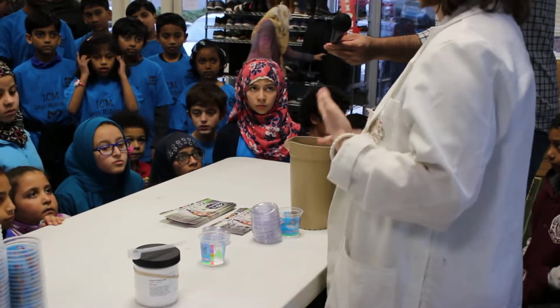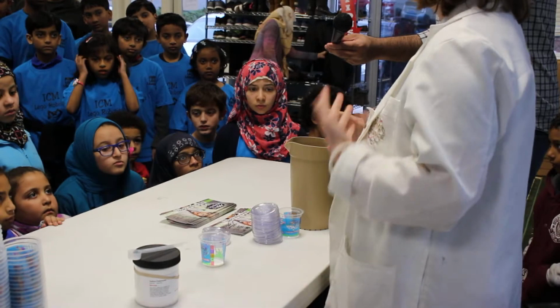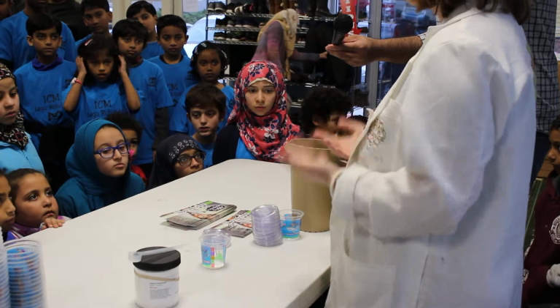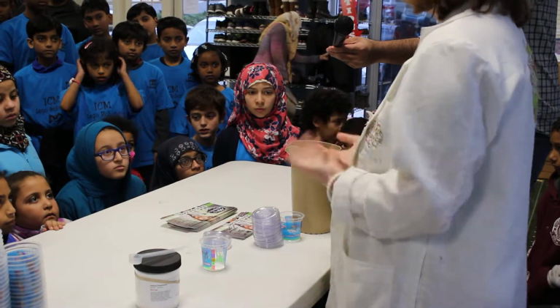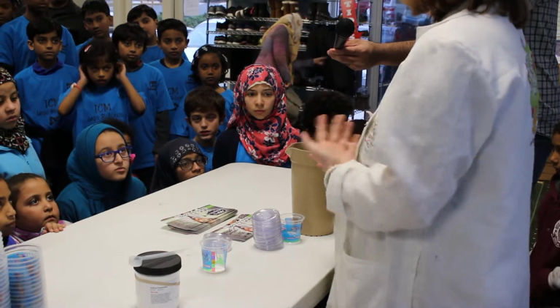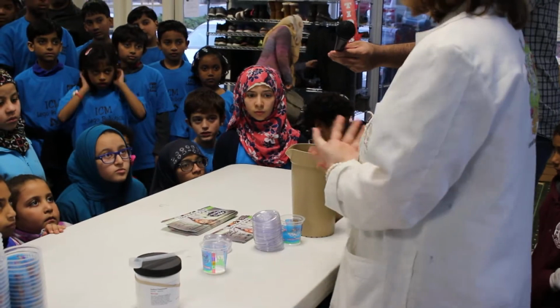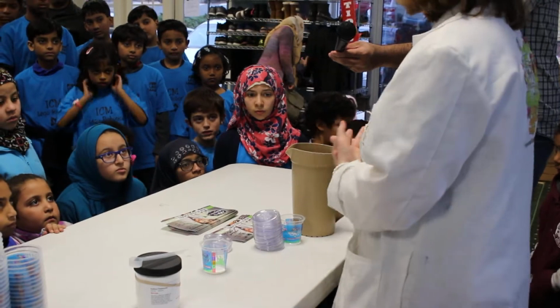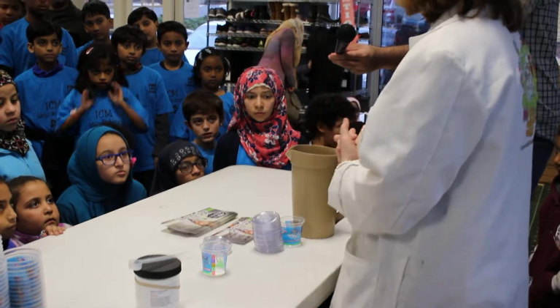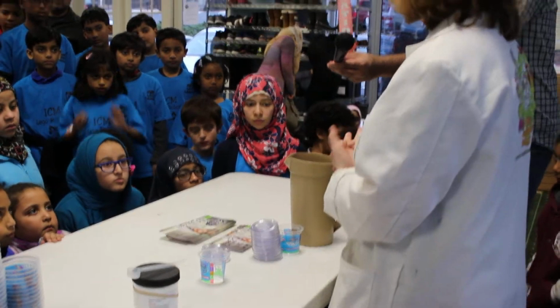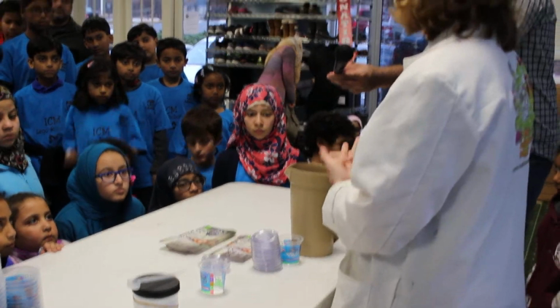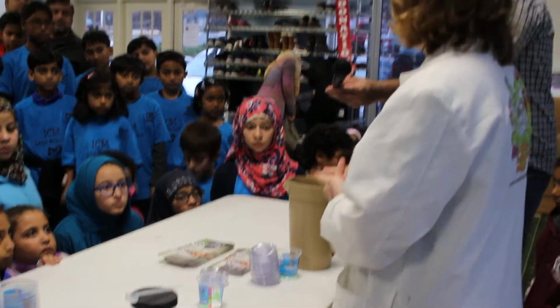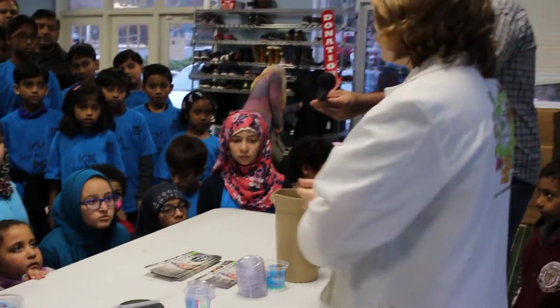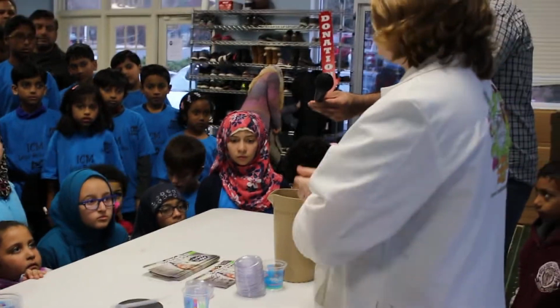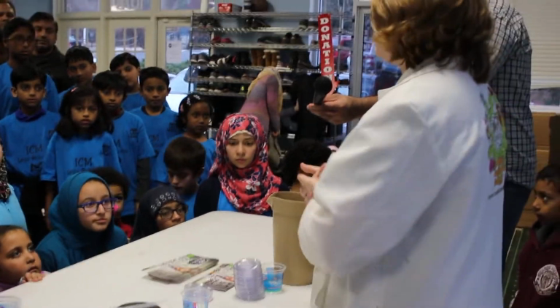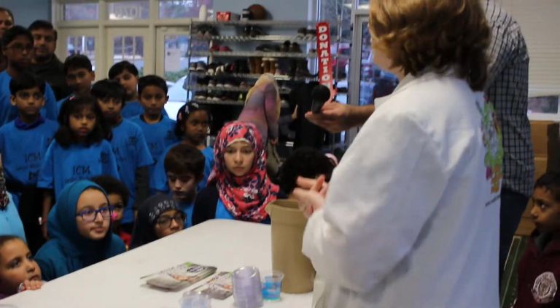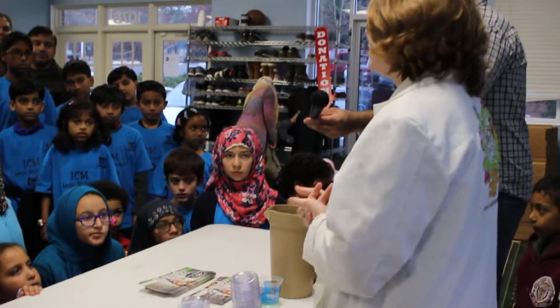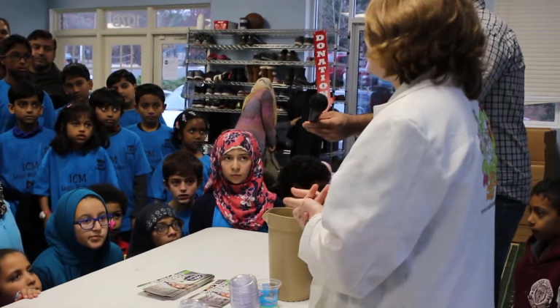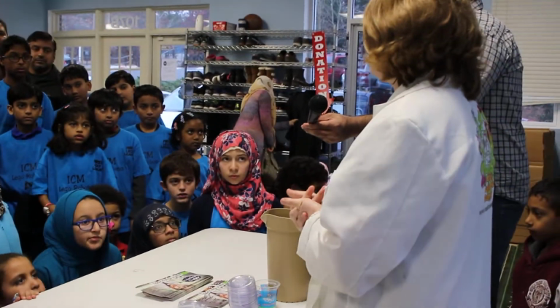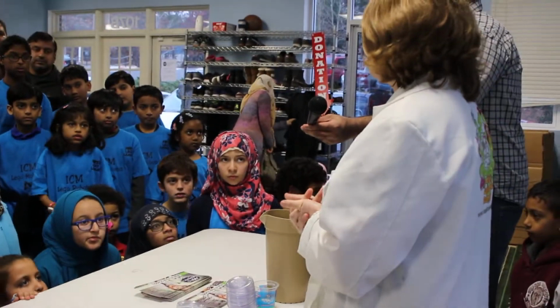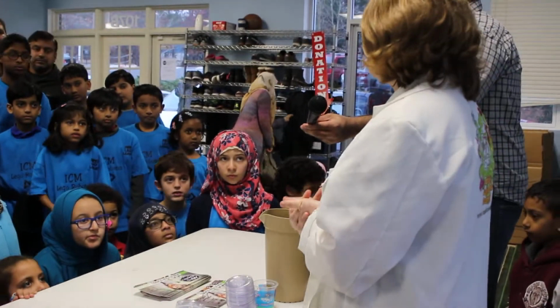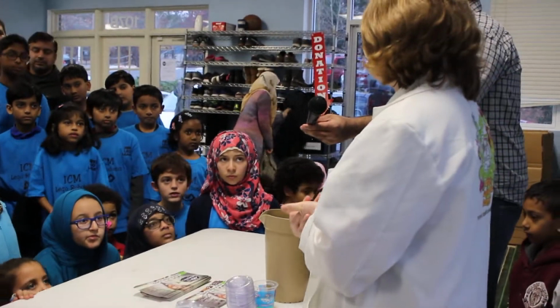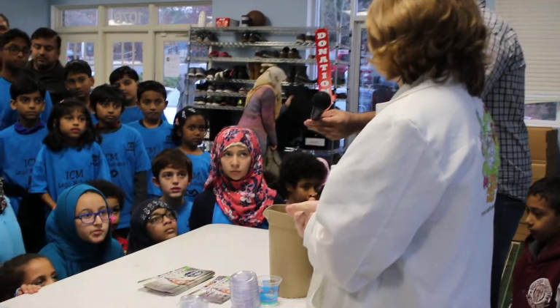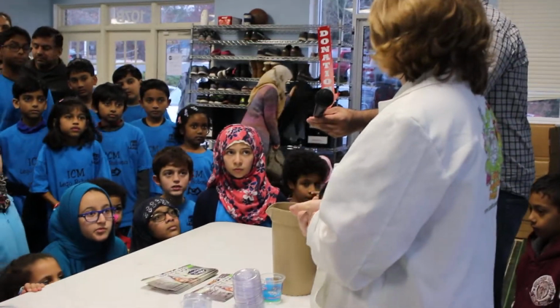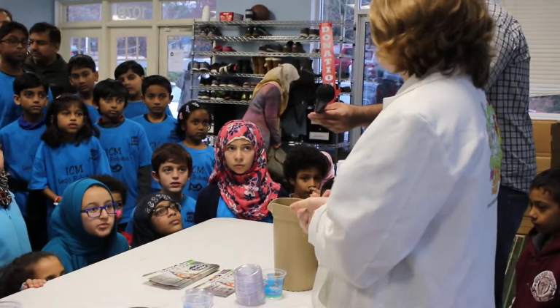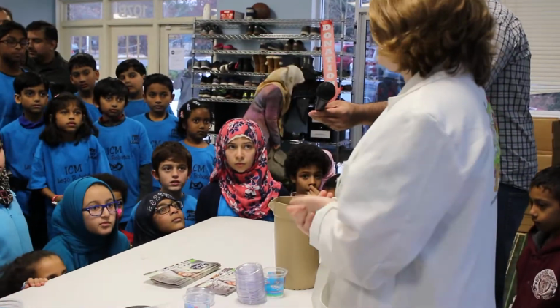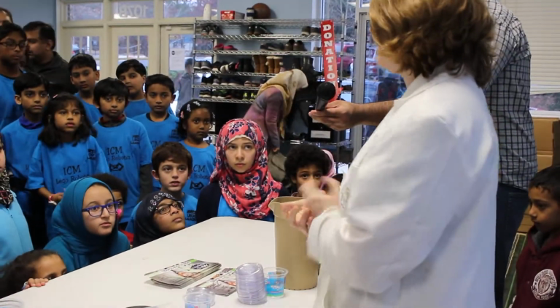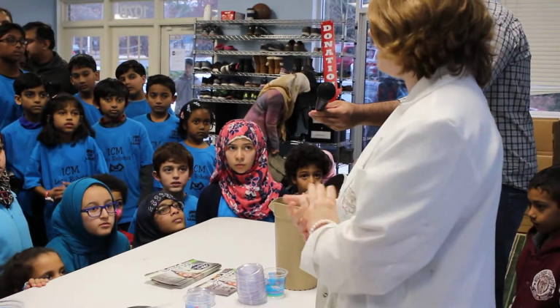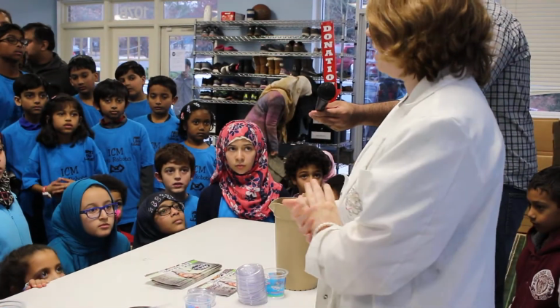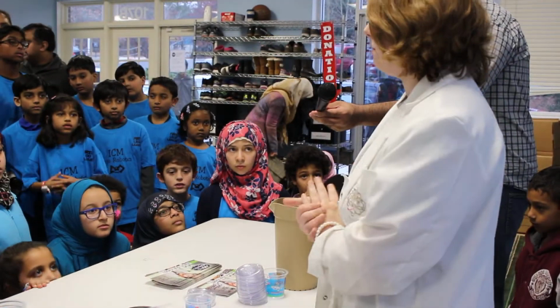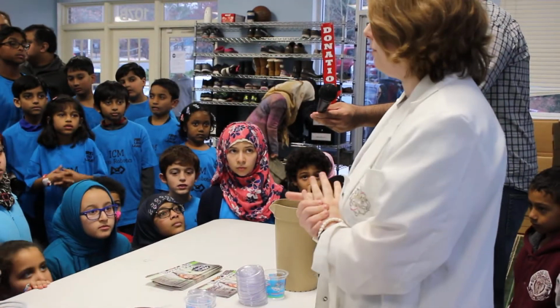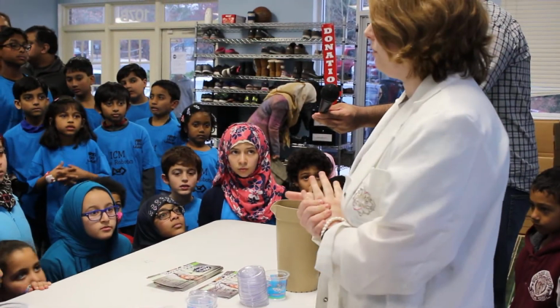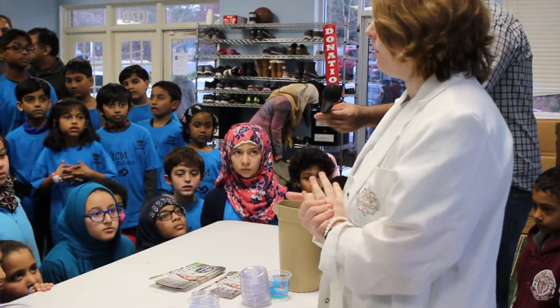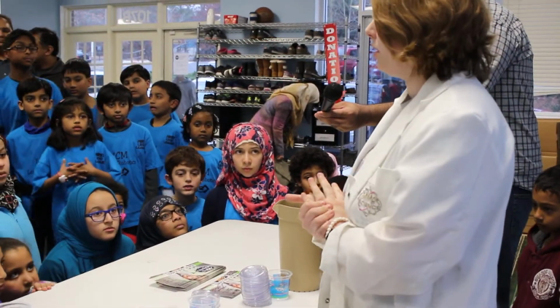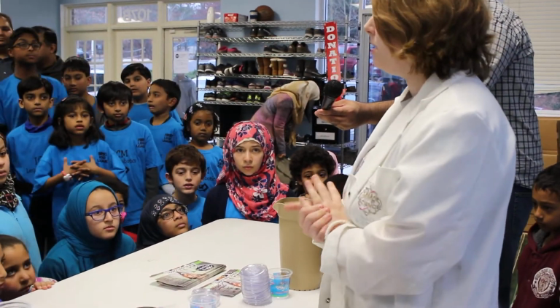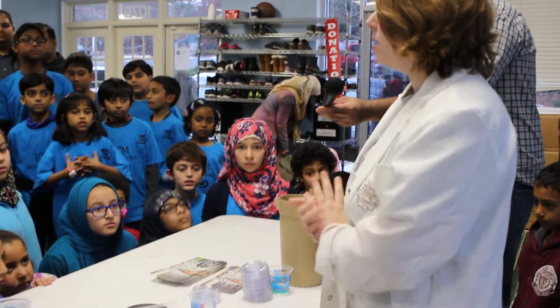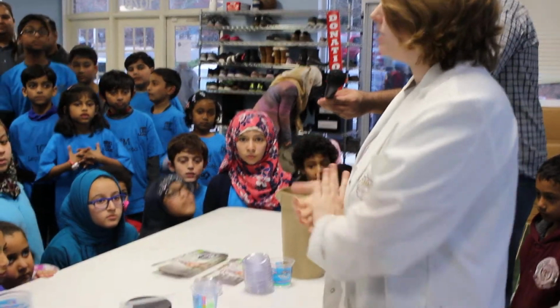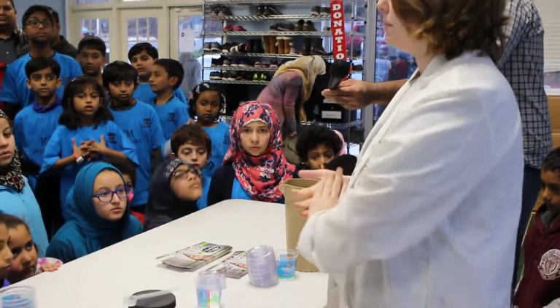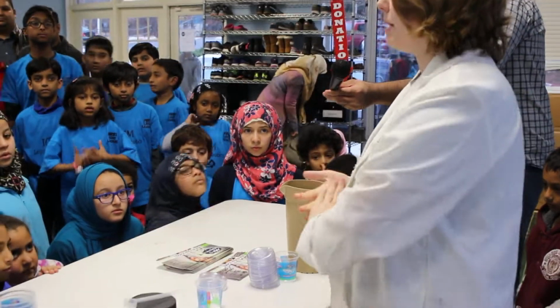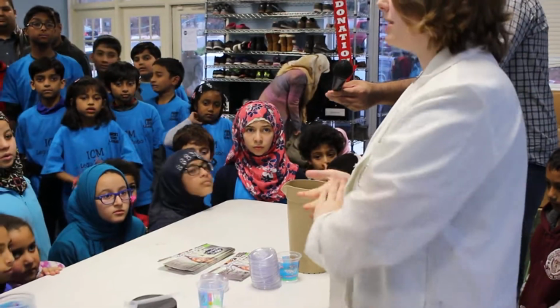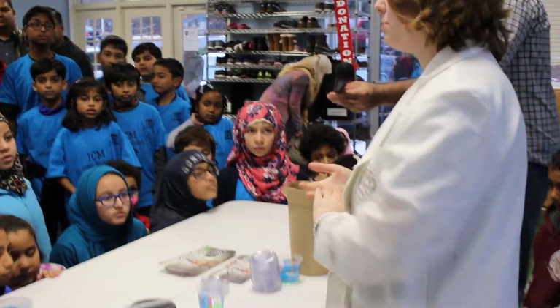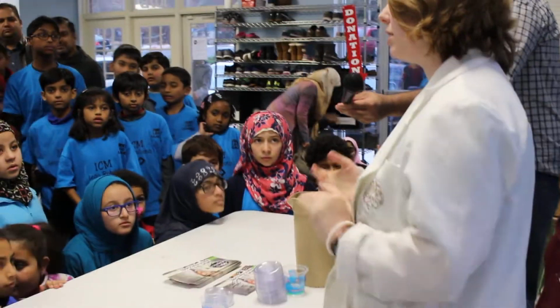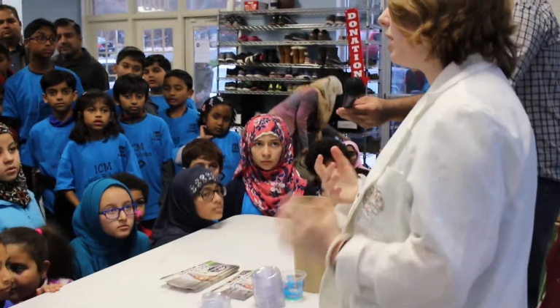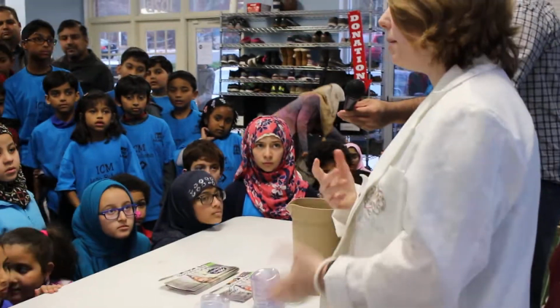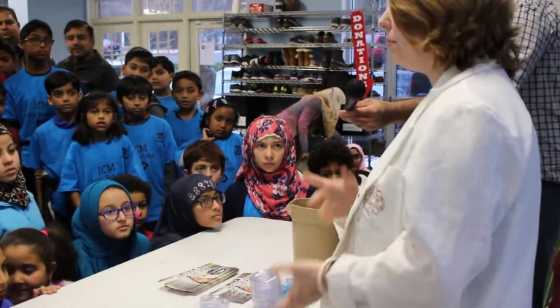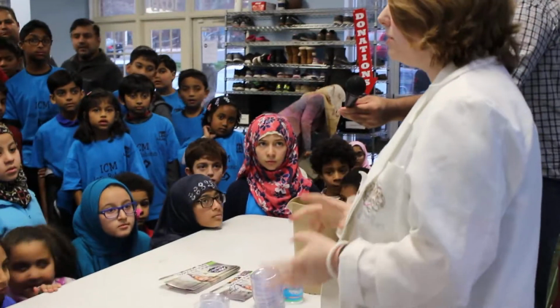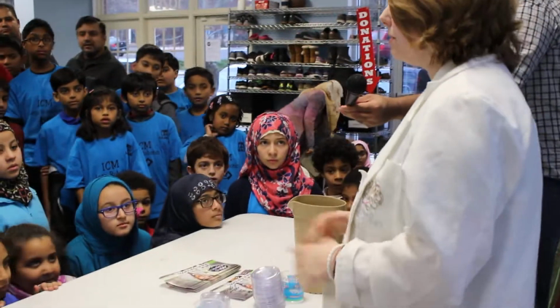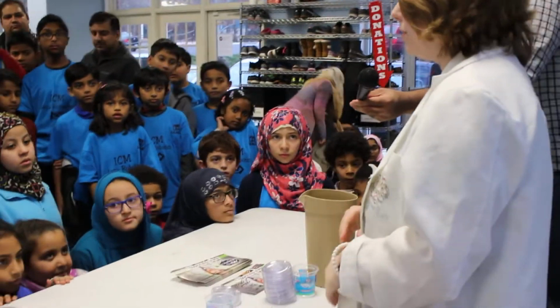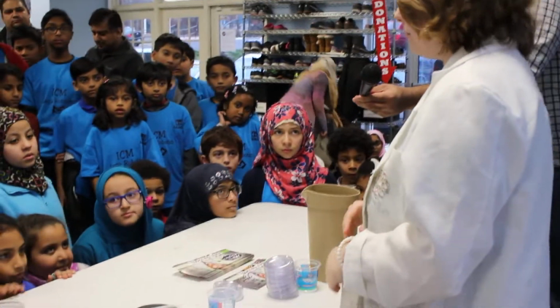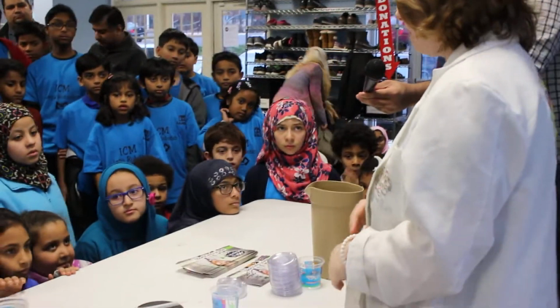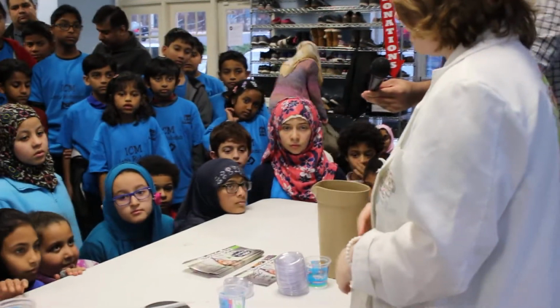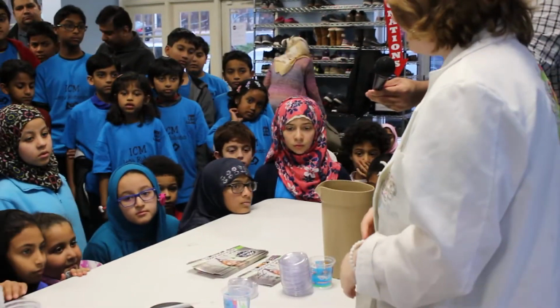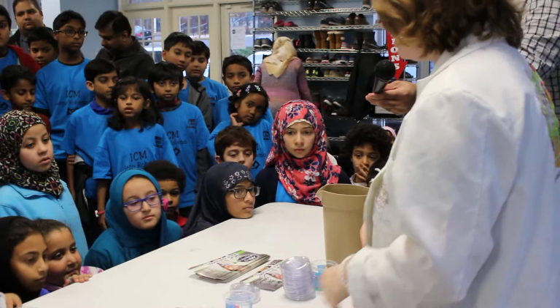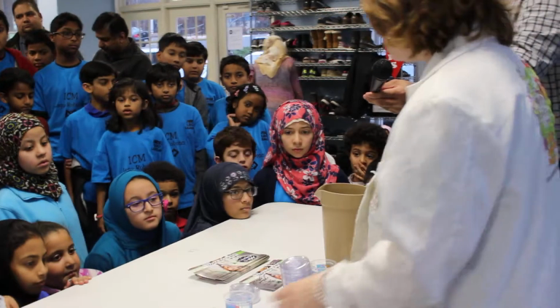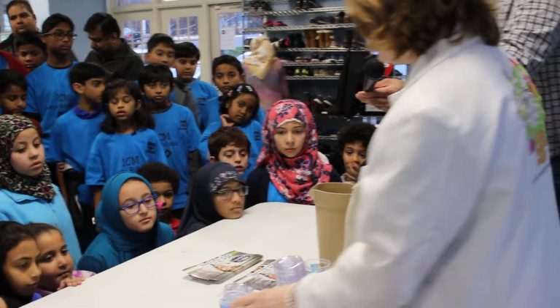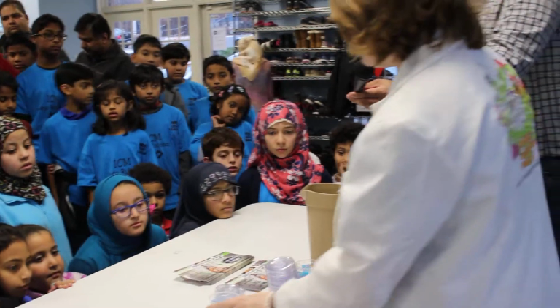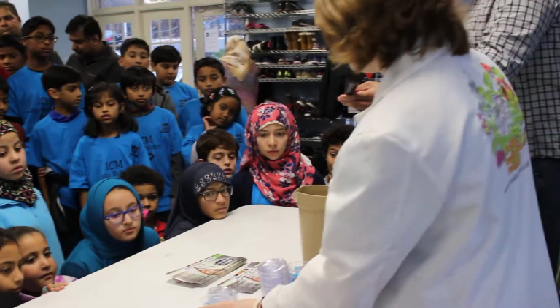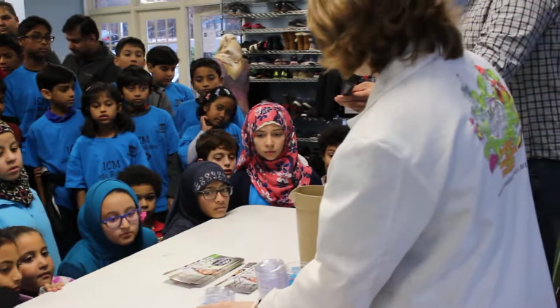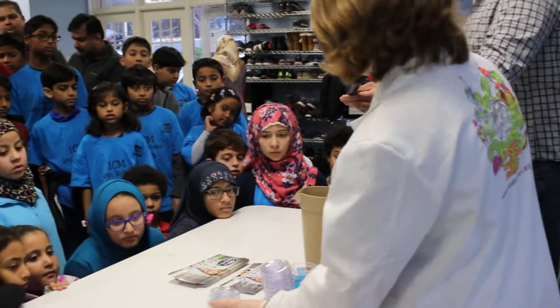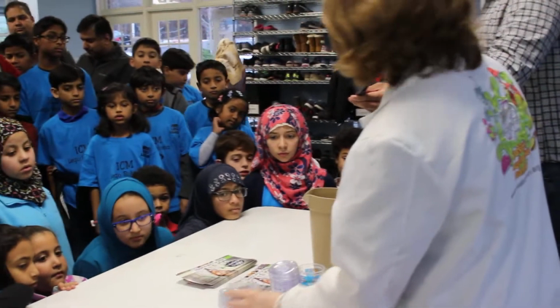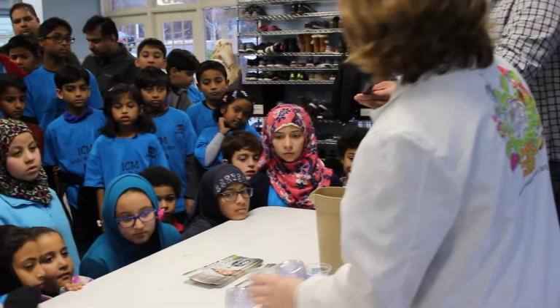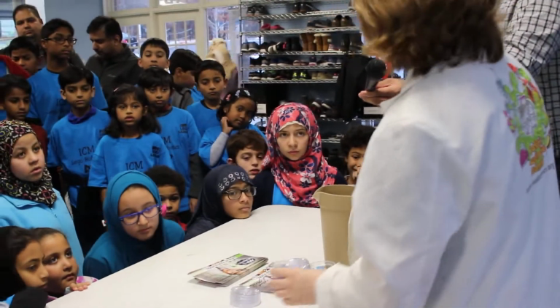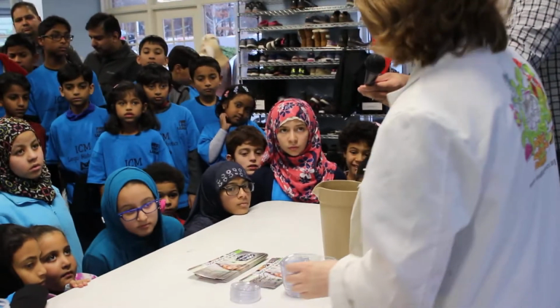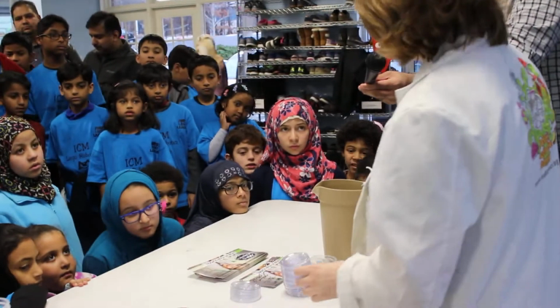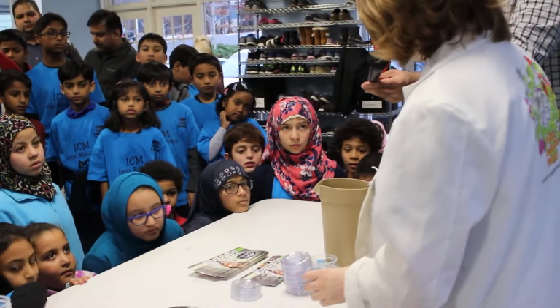It's the same way we make slime — if you guys have ever seen us make slime before. That's with a couple different things, including something called PVA.